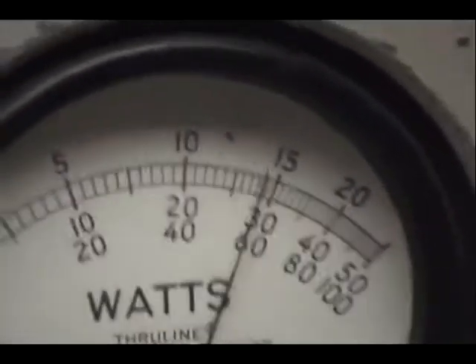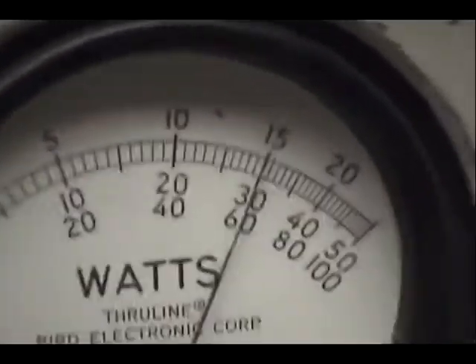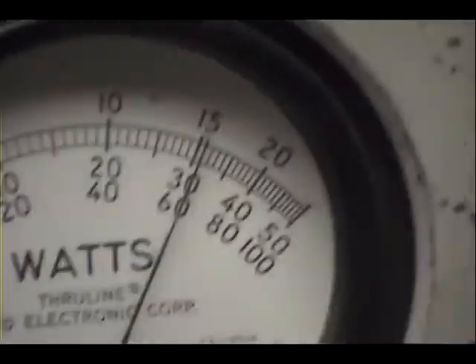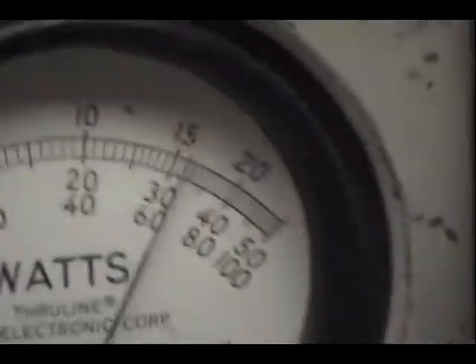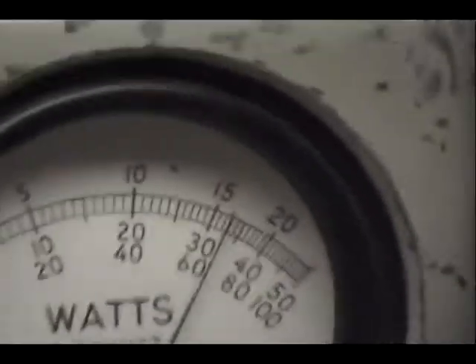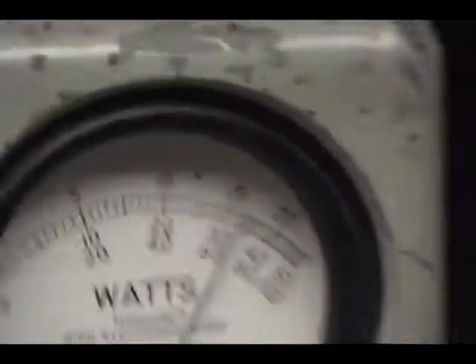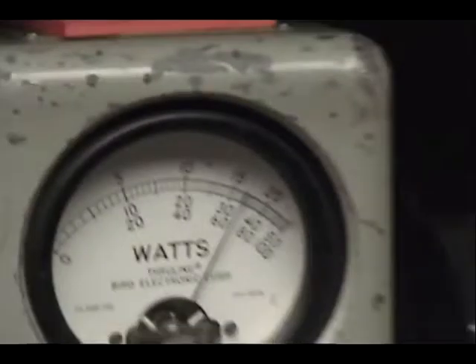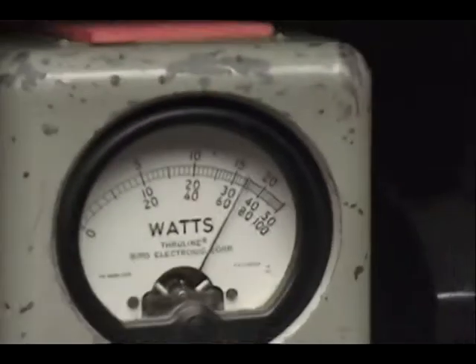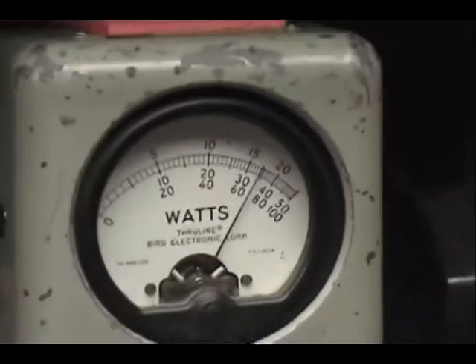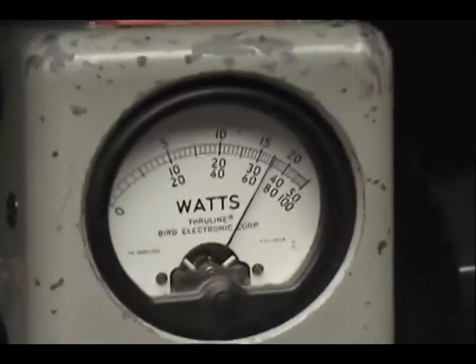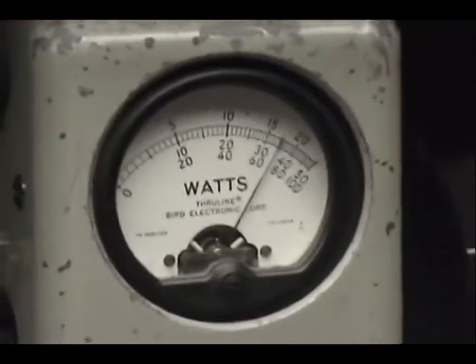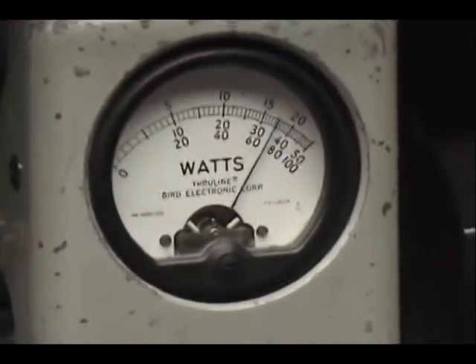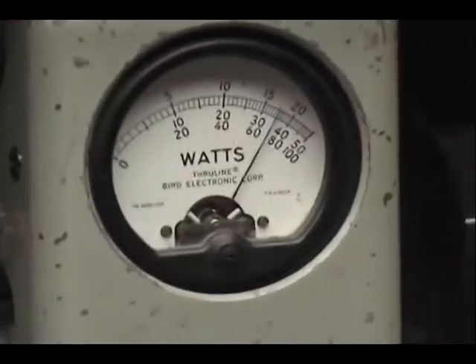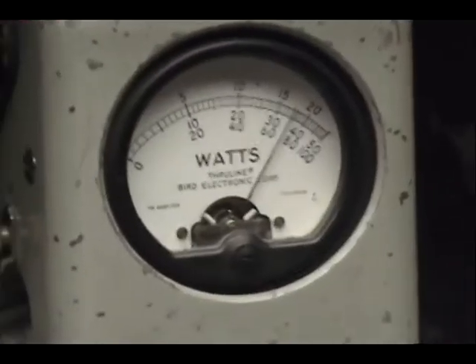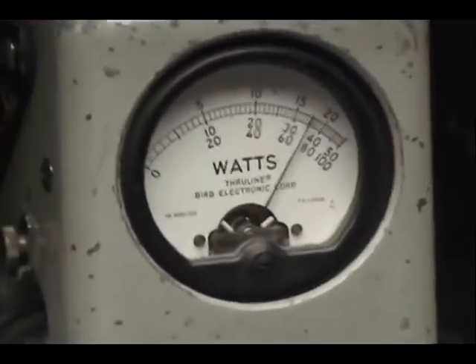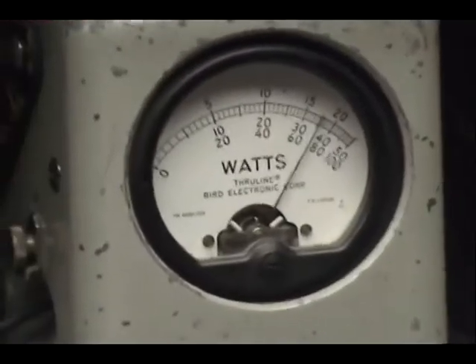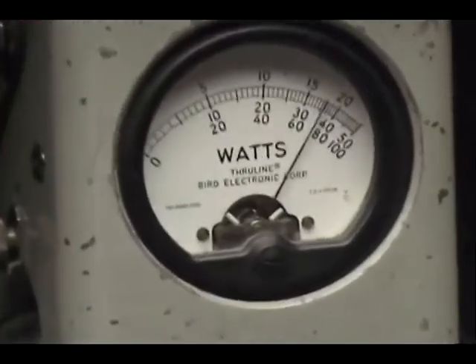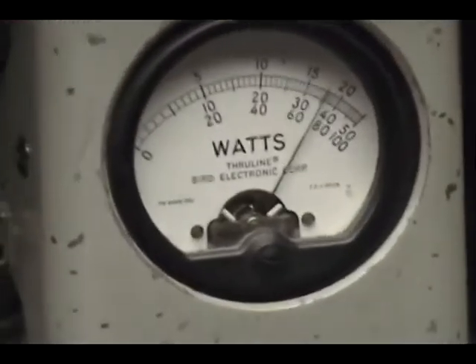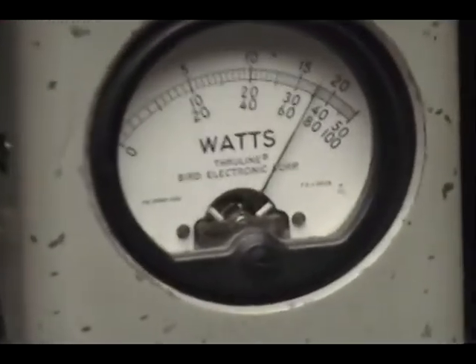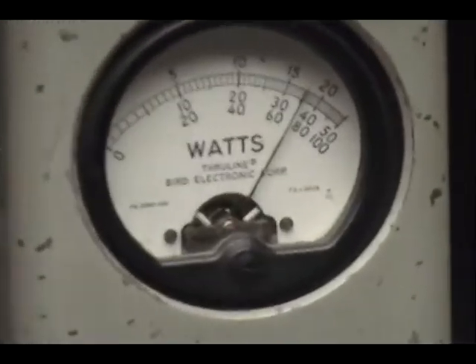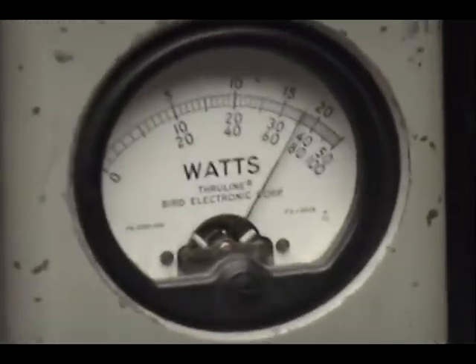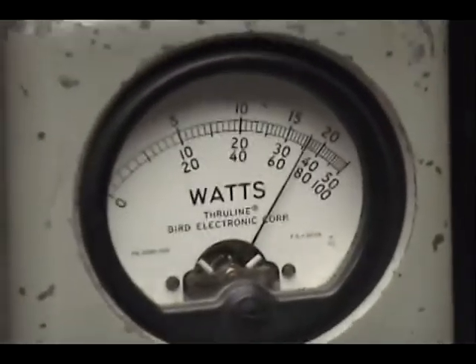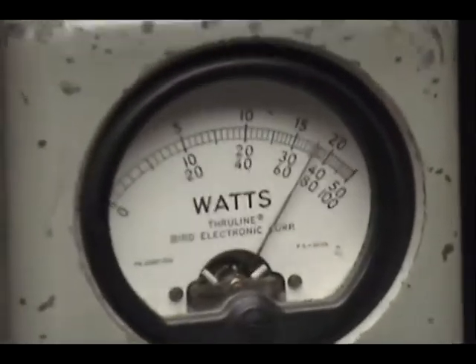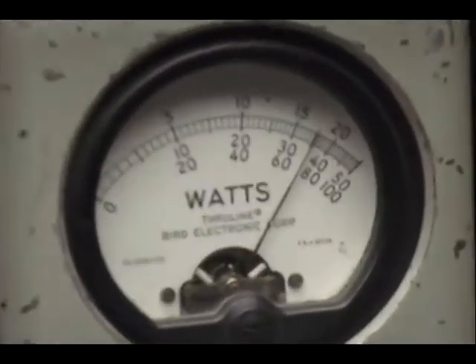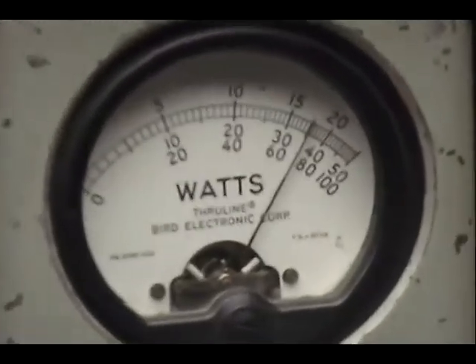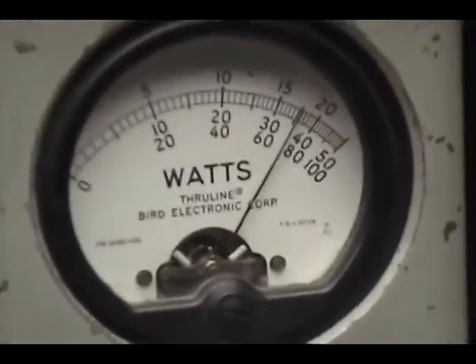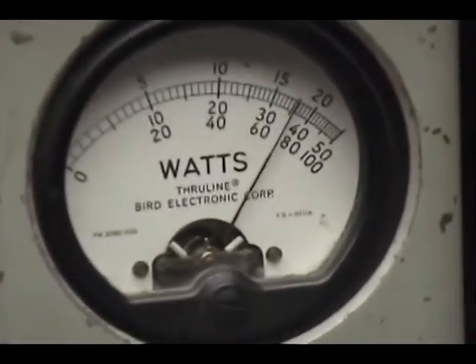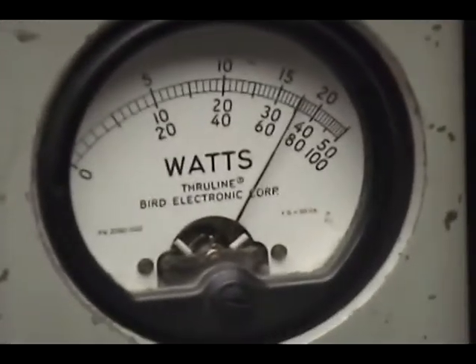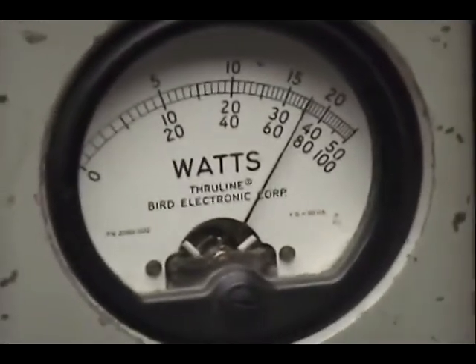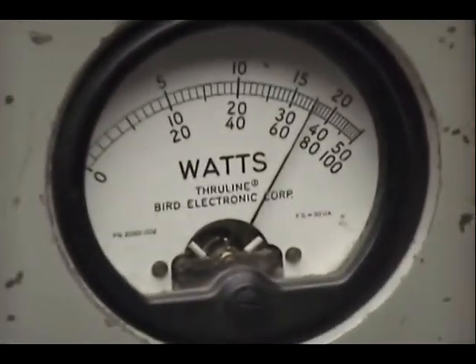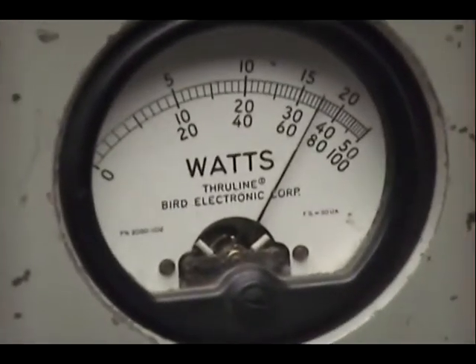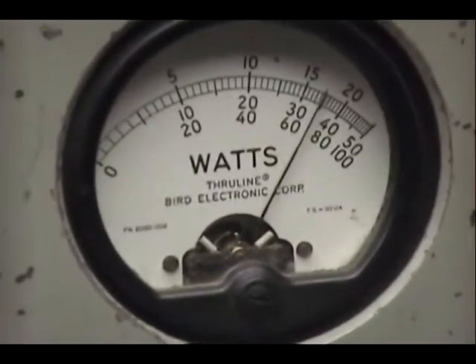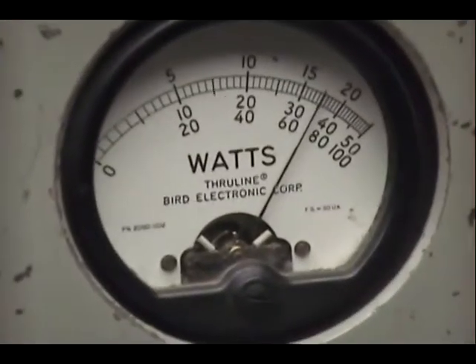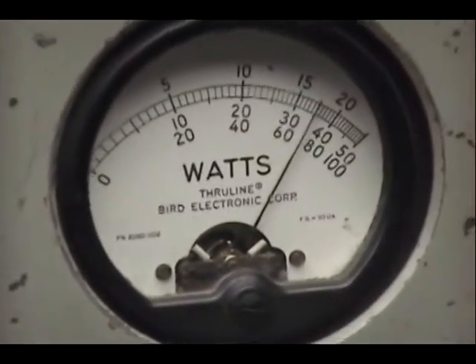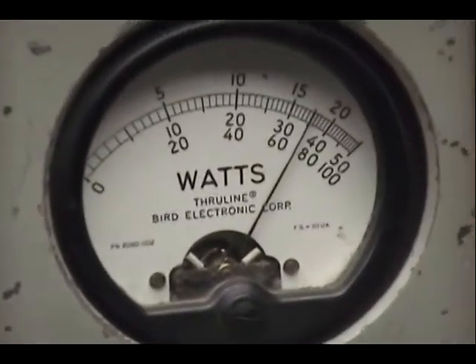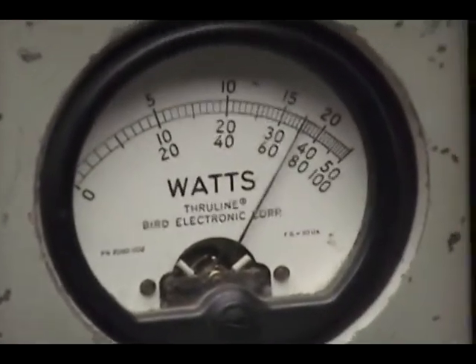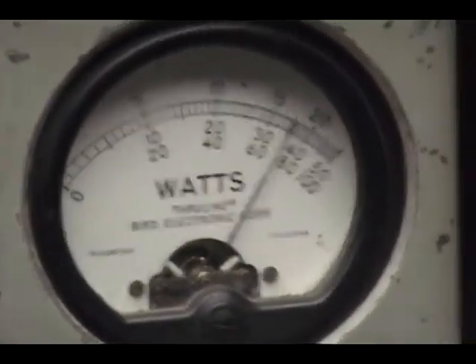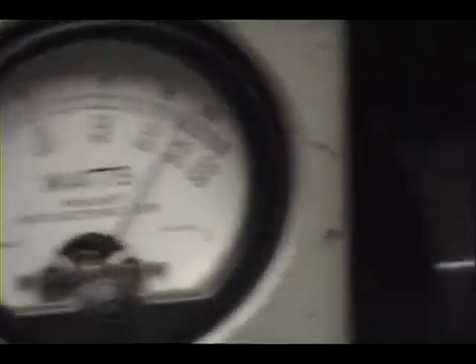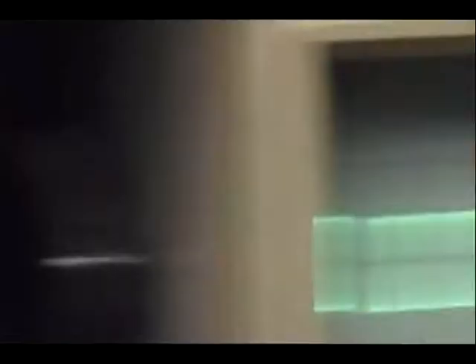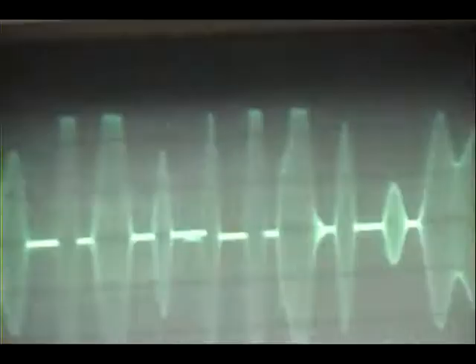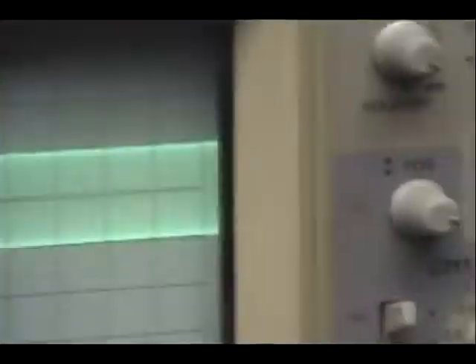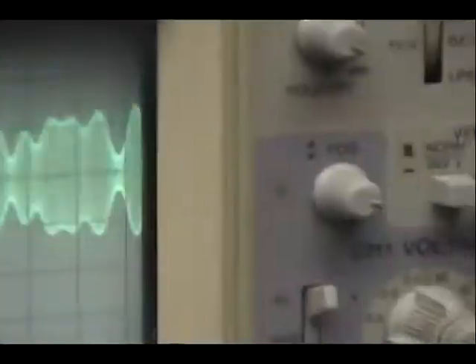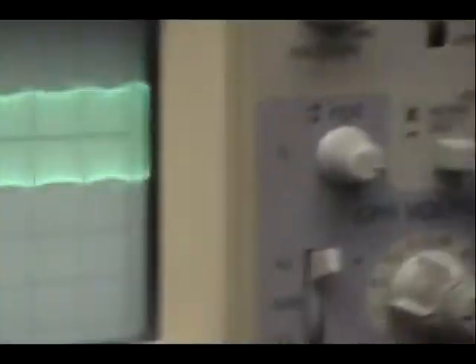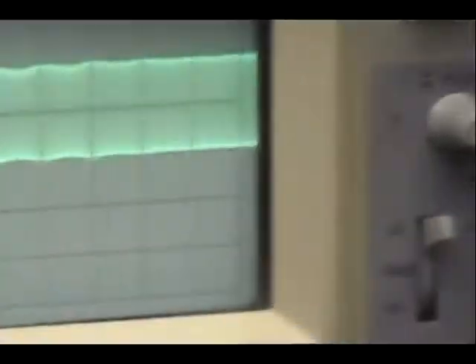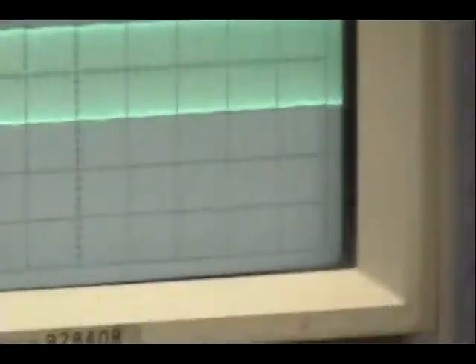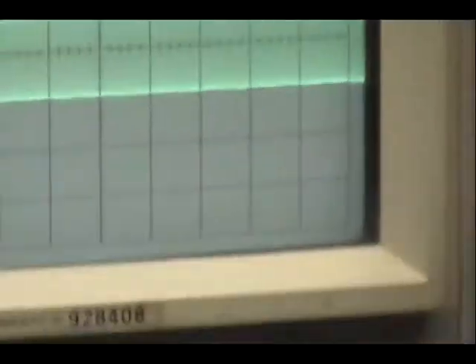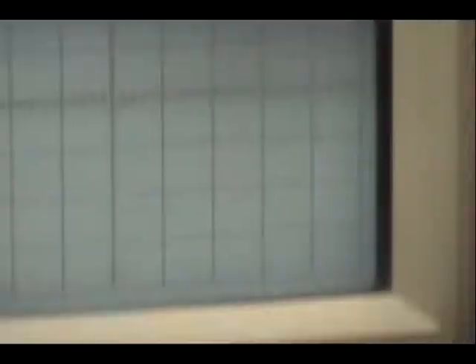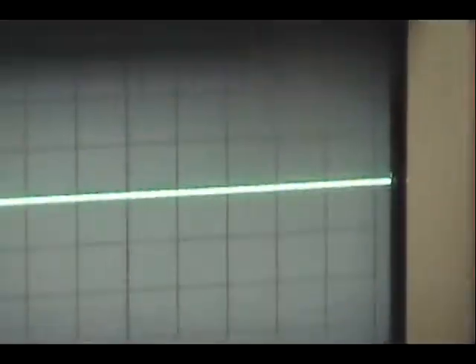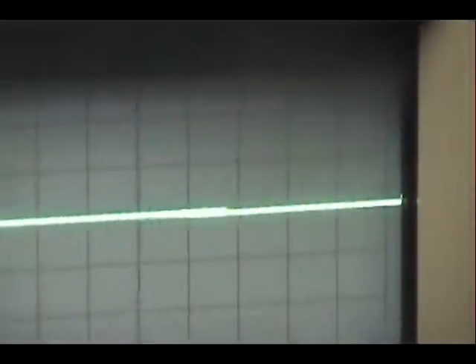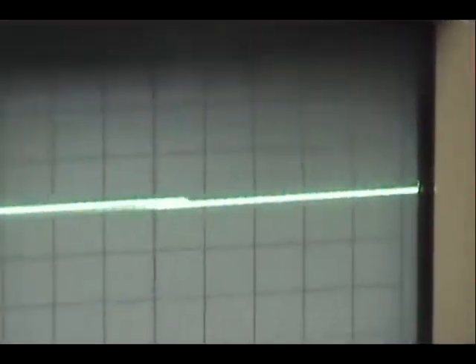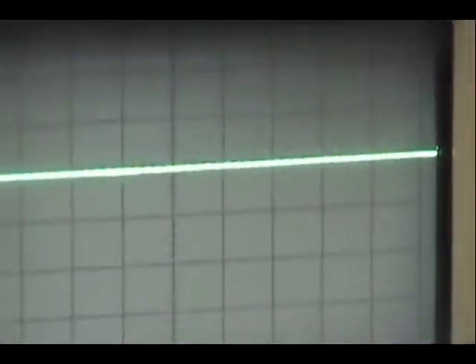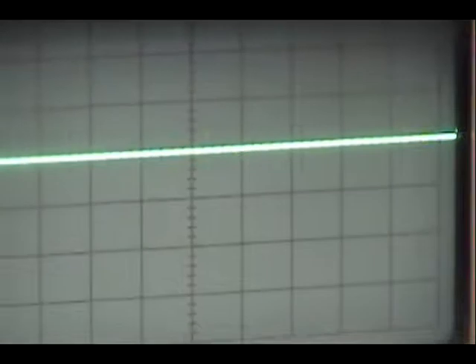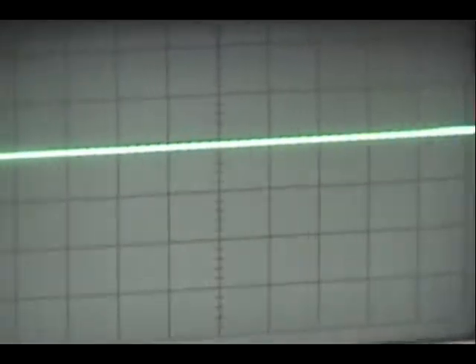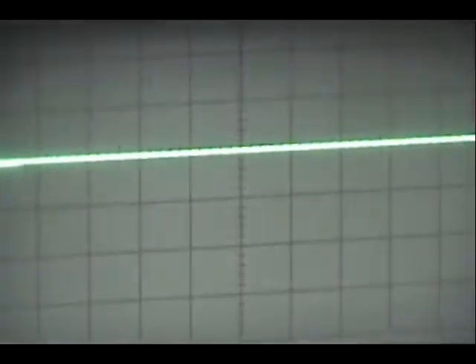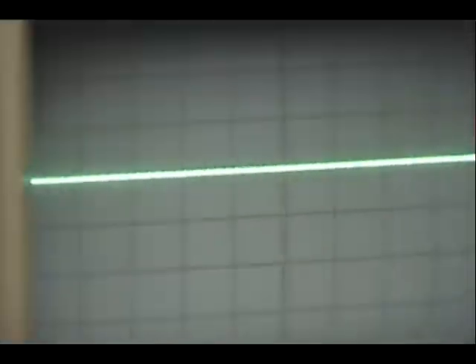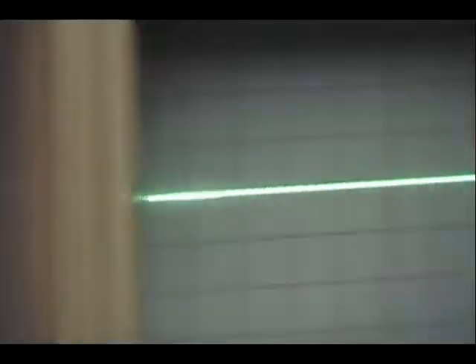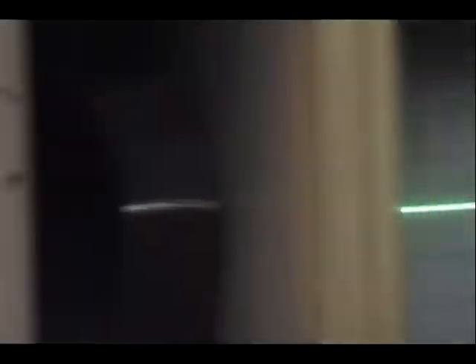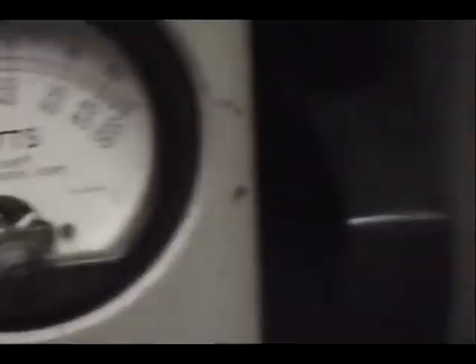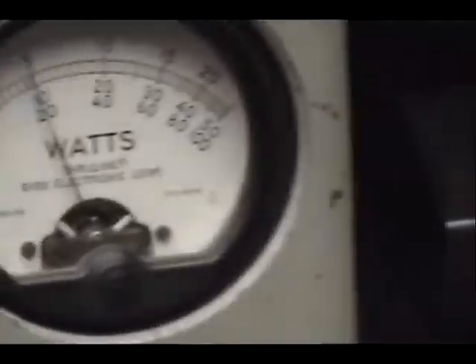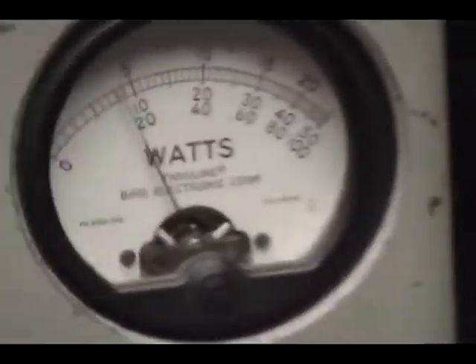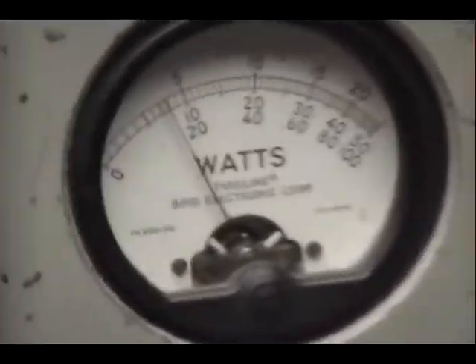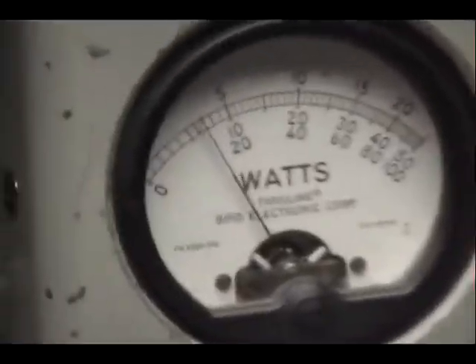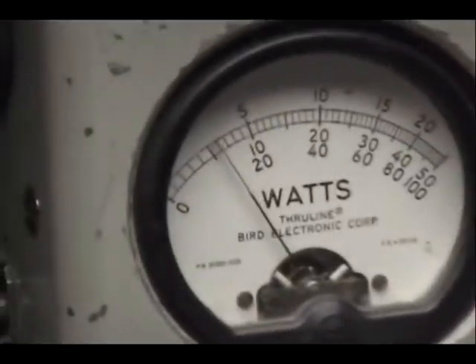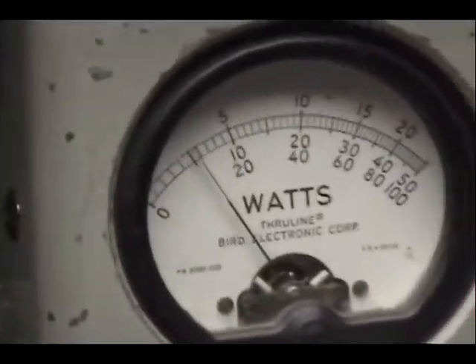Audio check, check, check, check, check — 1, 2, 3, 4, 5. Audio check, check, check. See, it's getting over almost 35 watts.